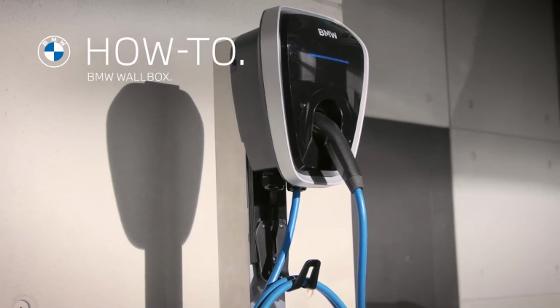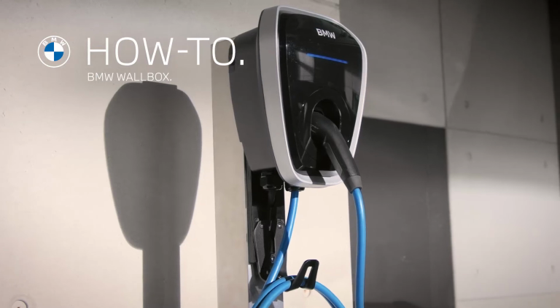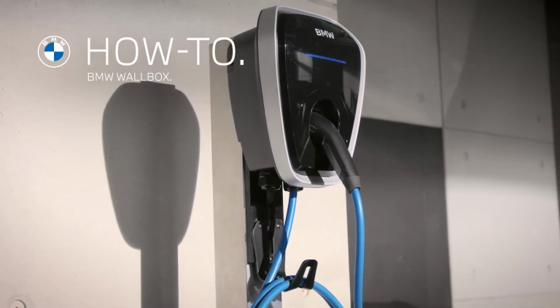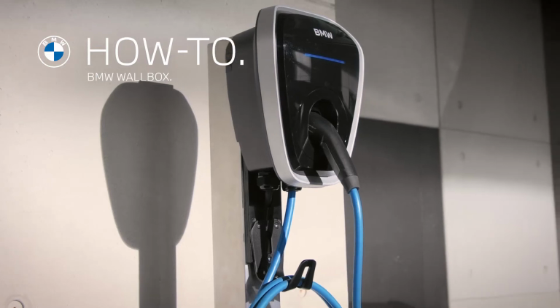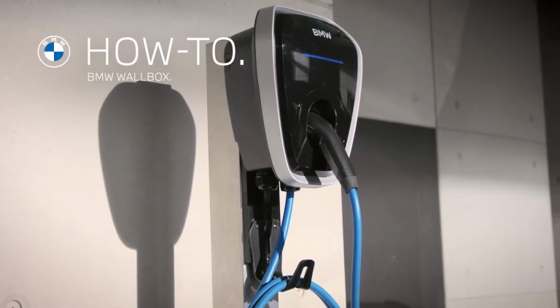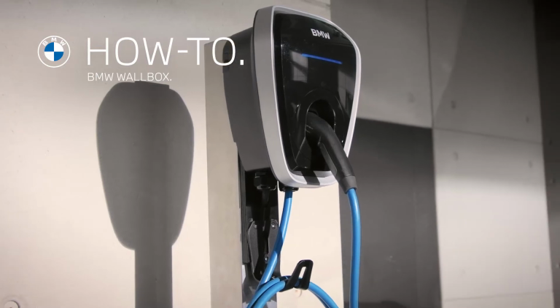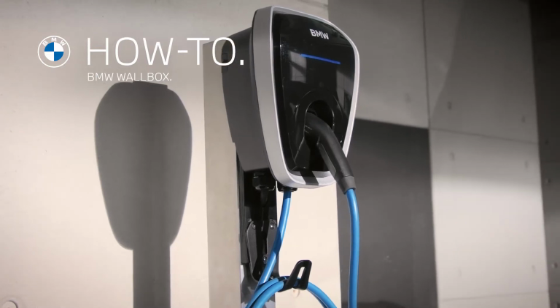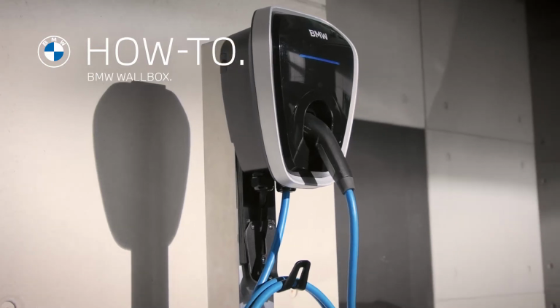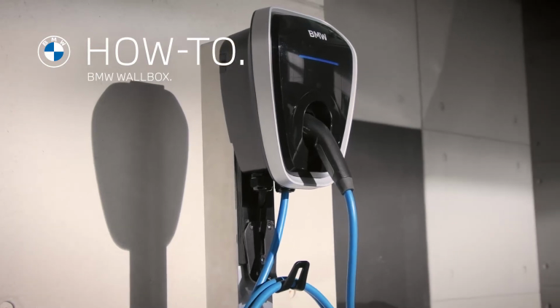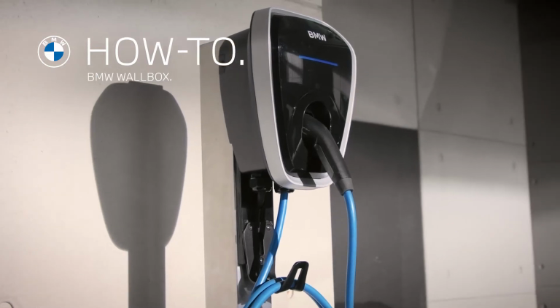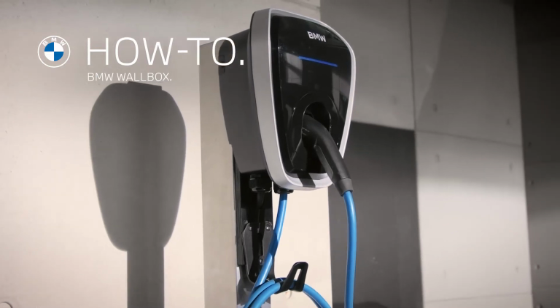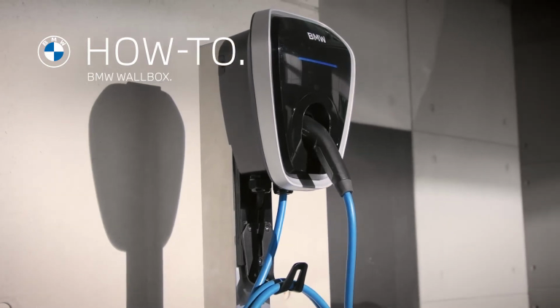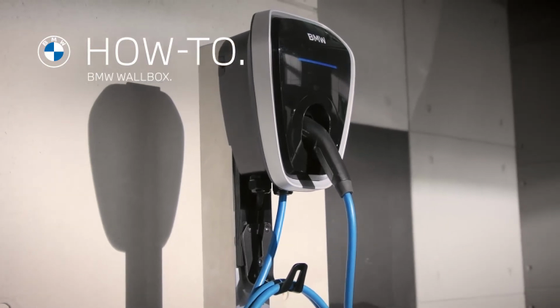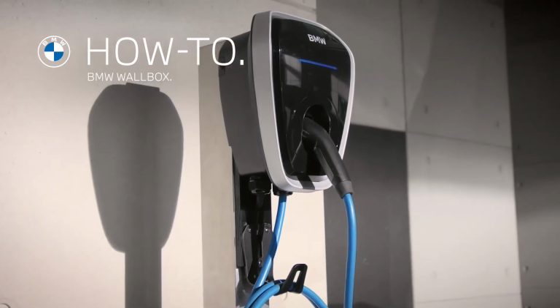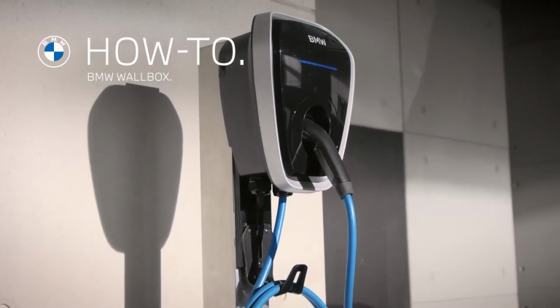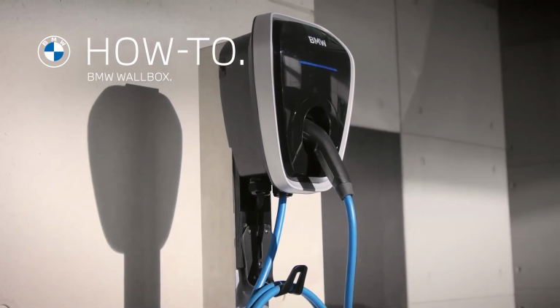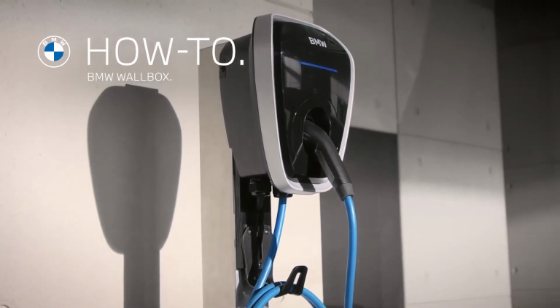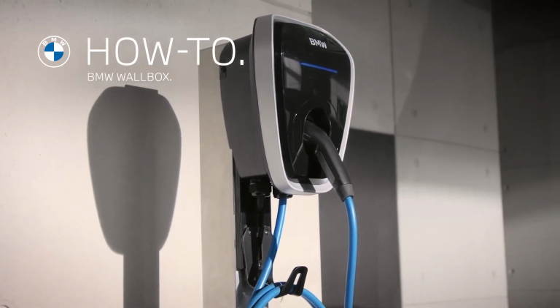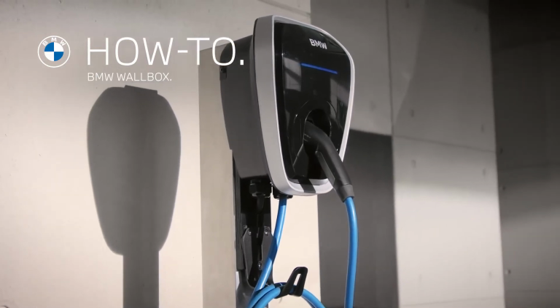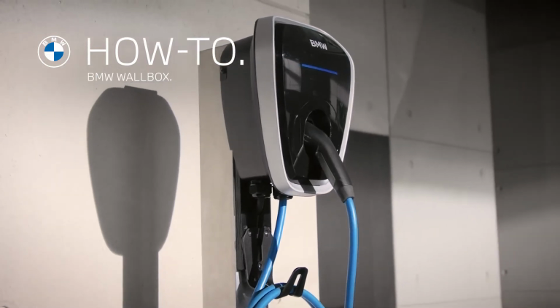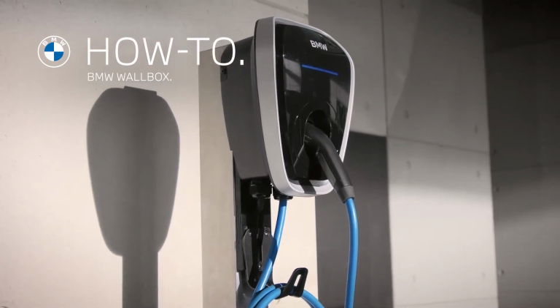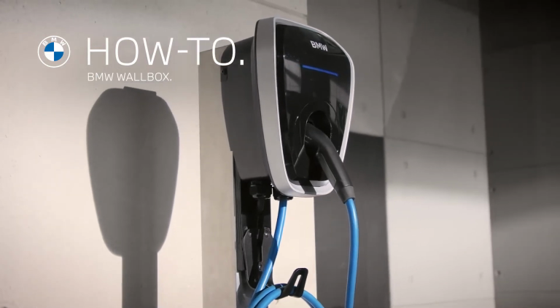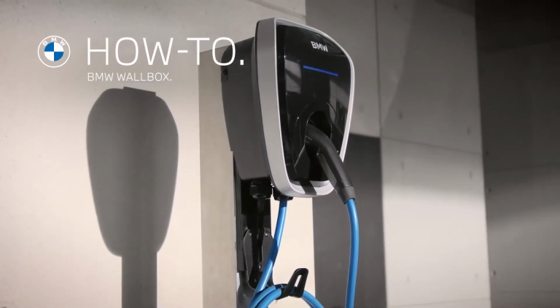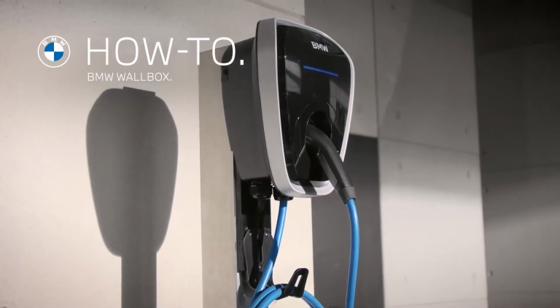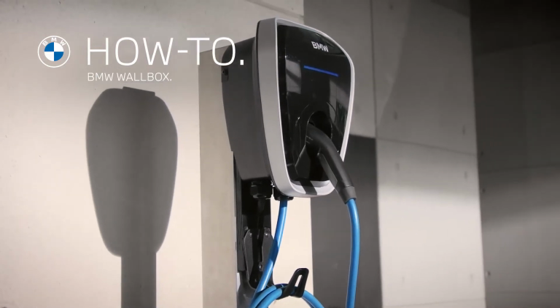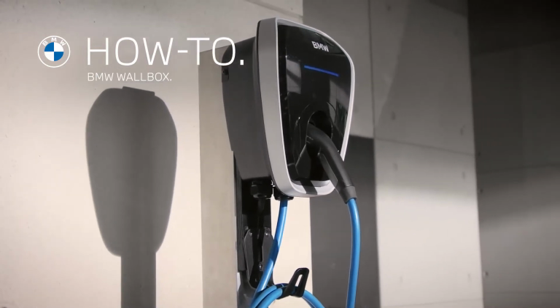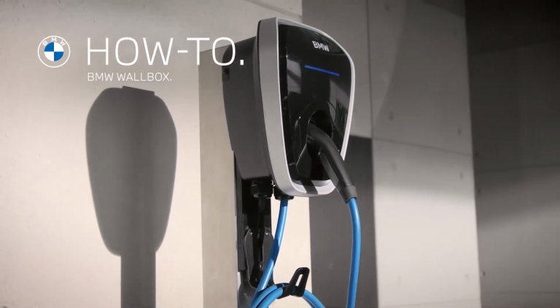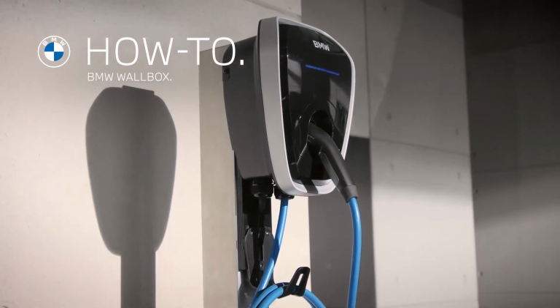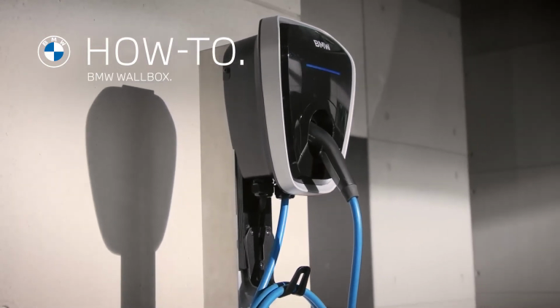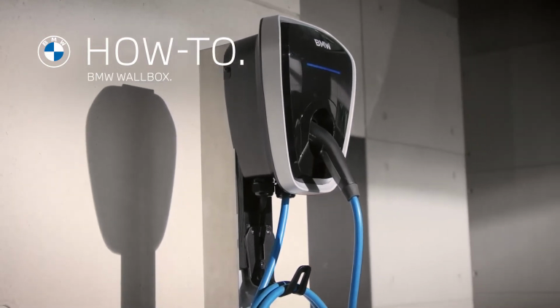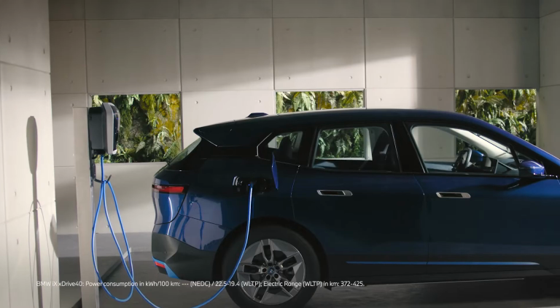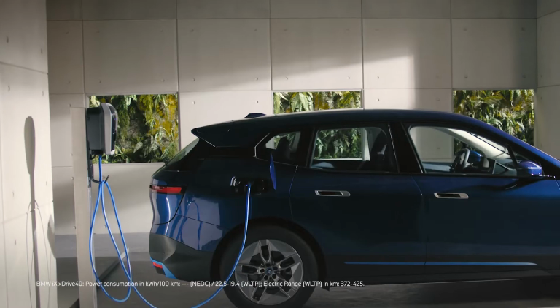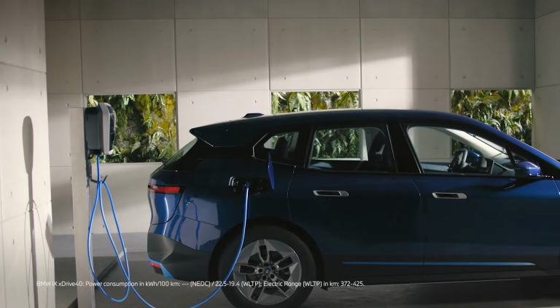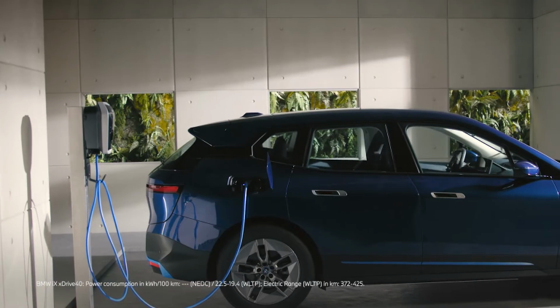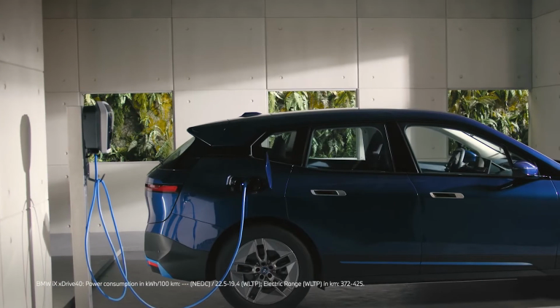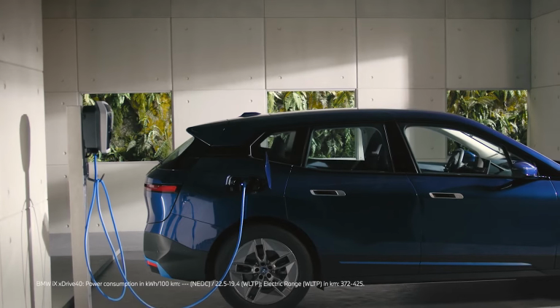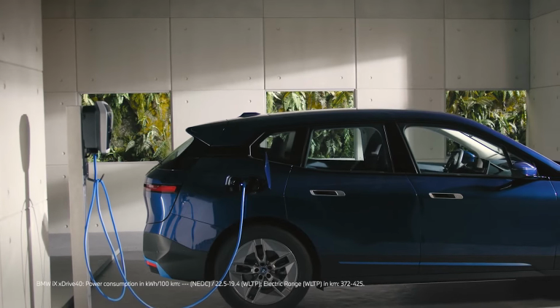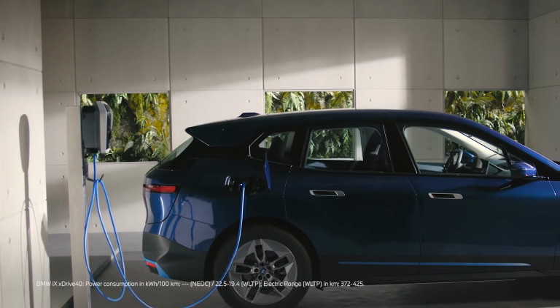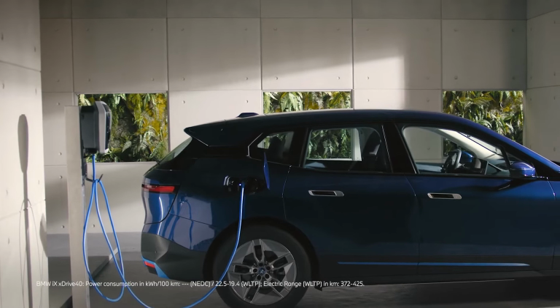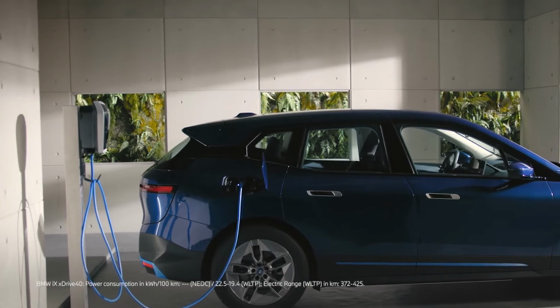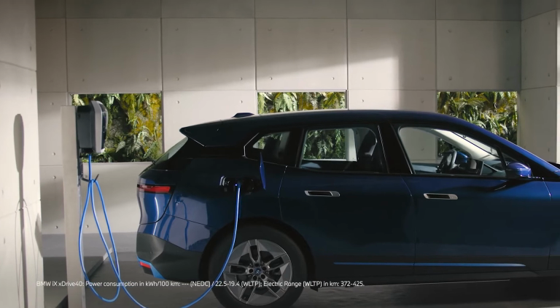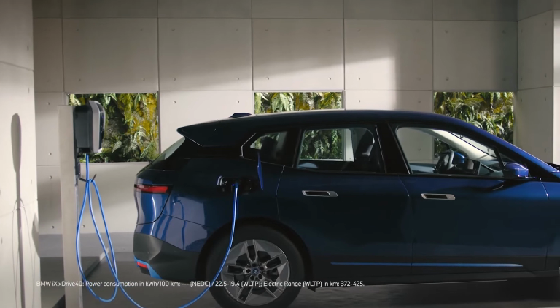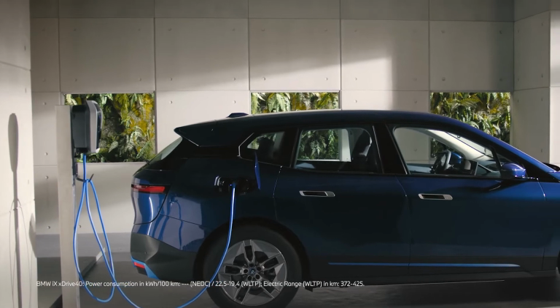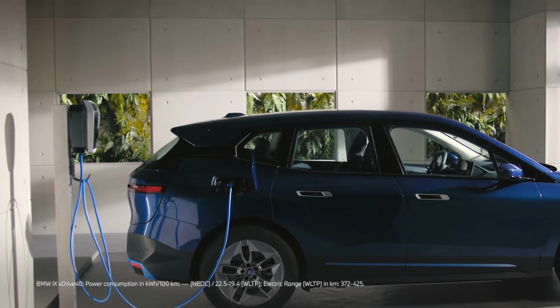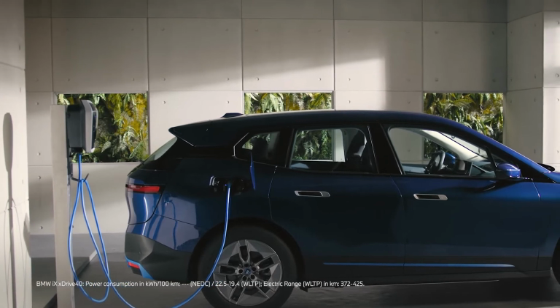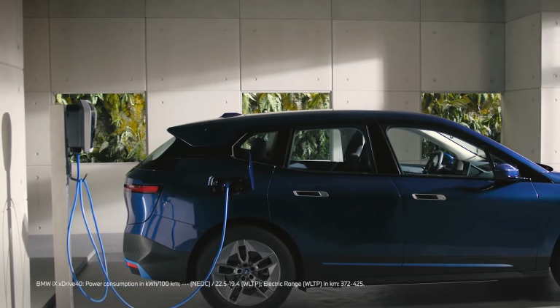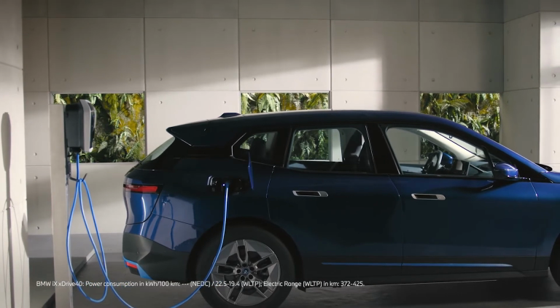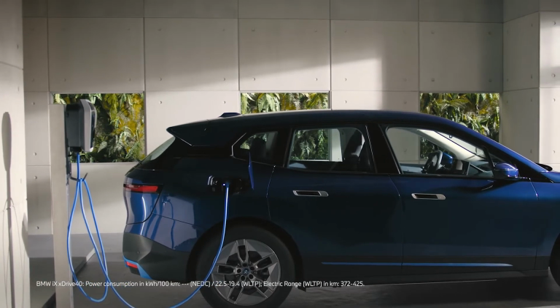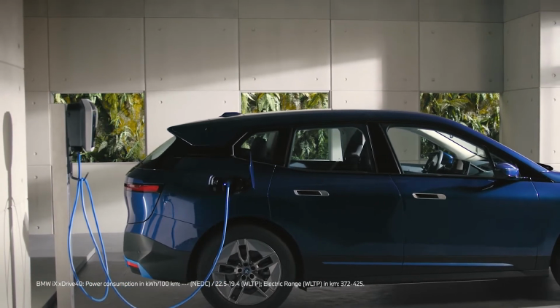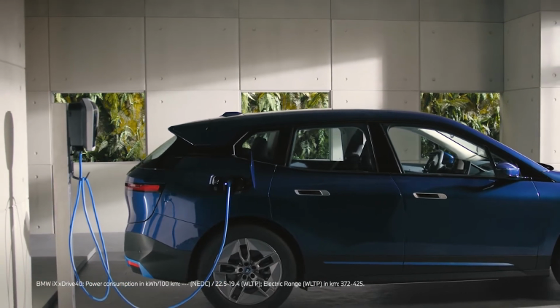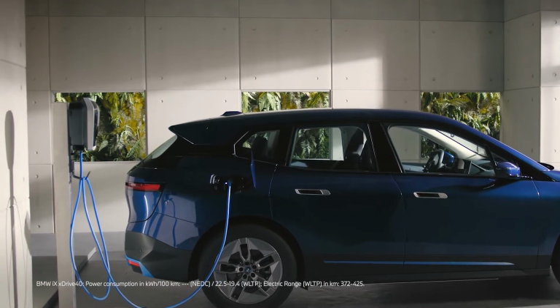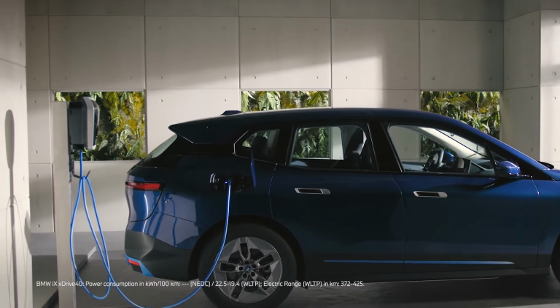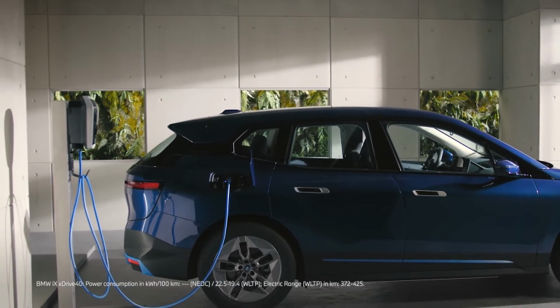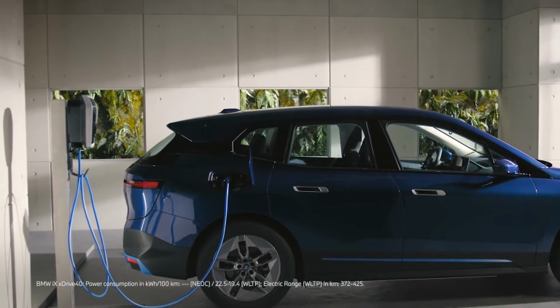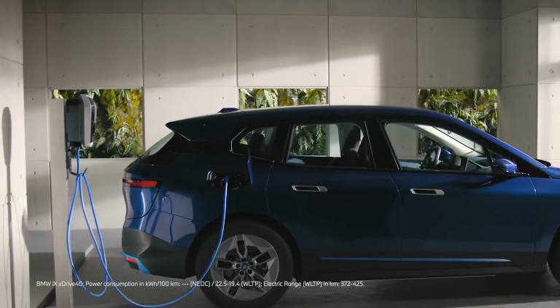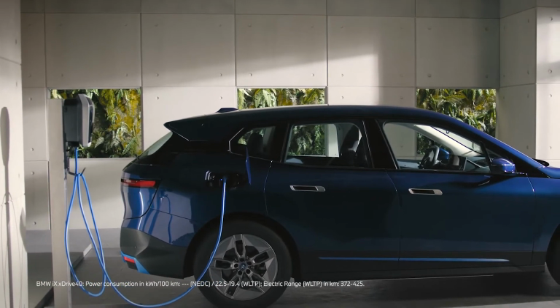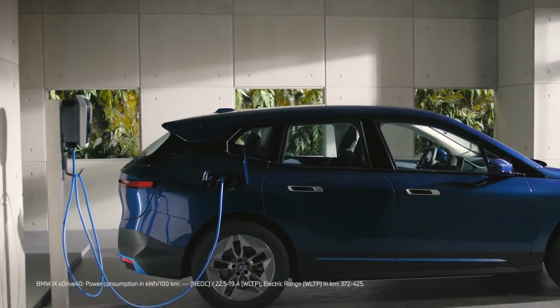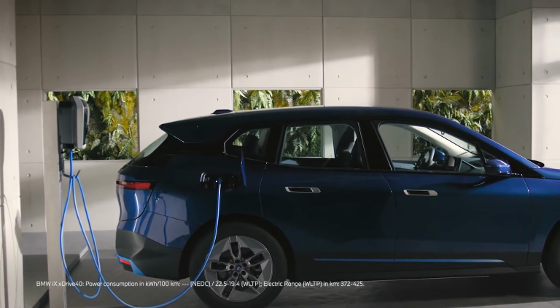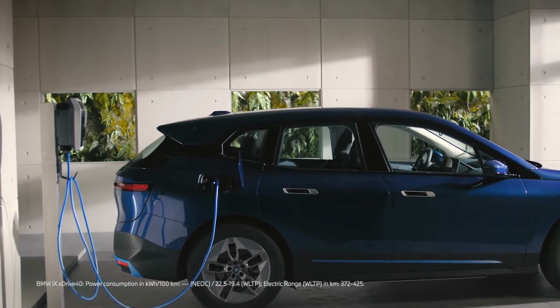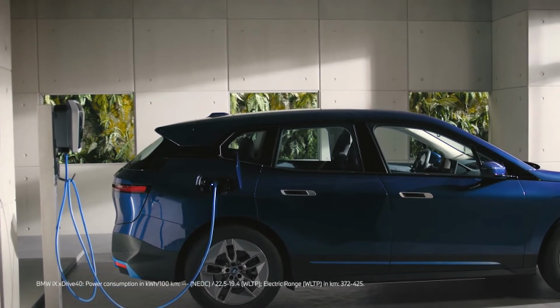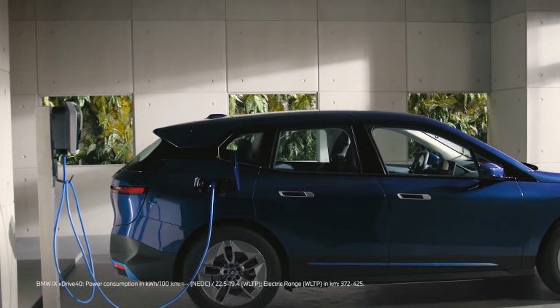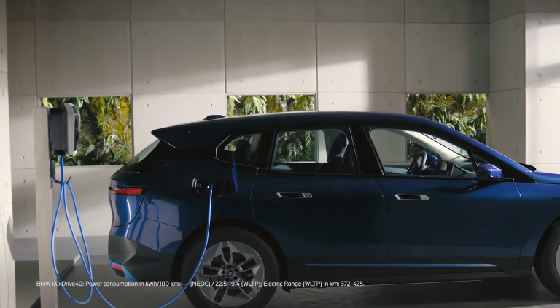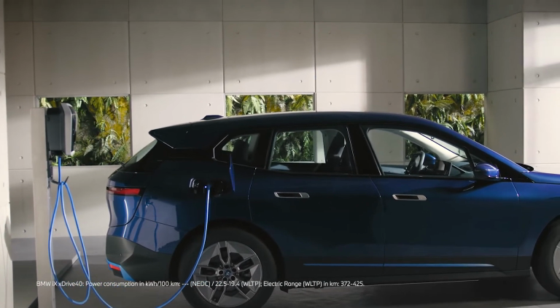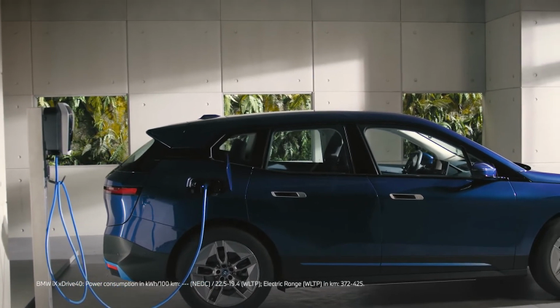With the BMW Wallbox, you can powerfully charge your plug-in hybrid or fully electric BMW at home with up to 22 kW.